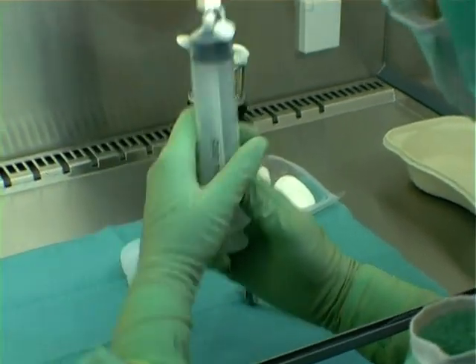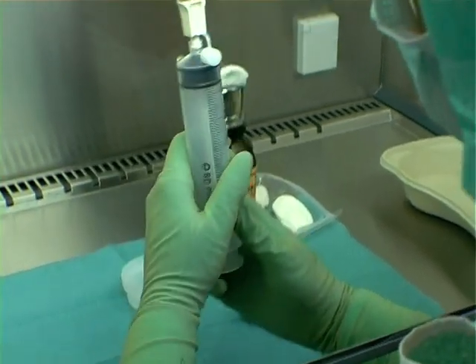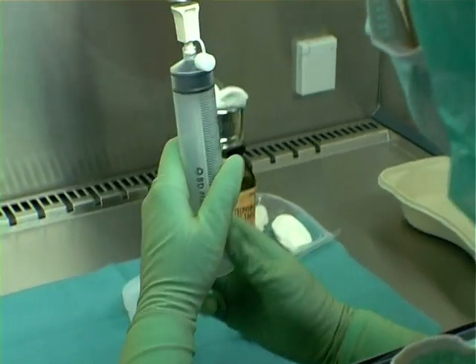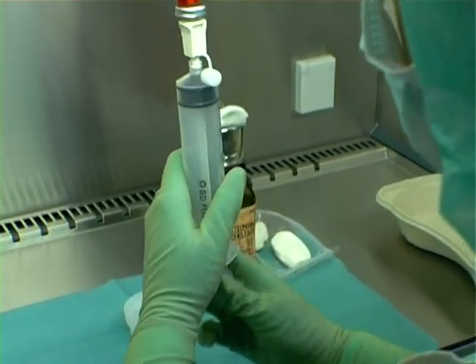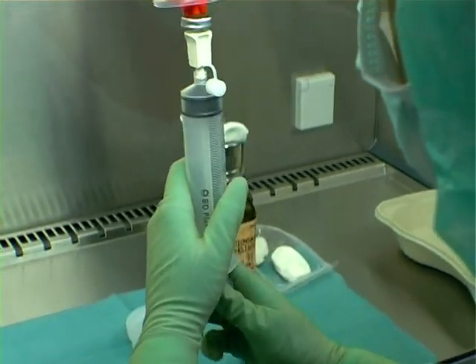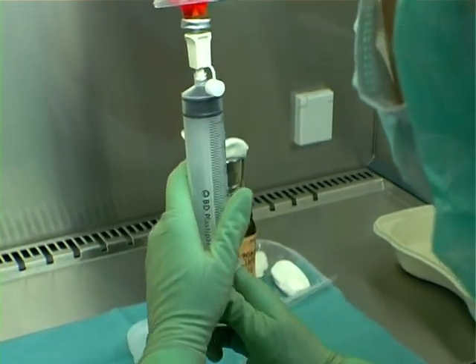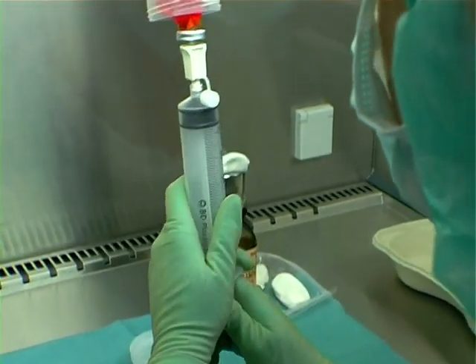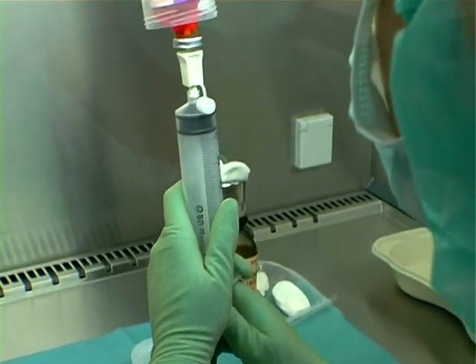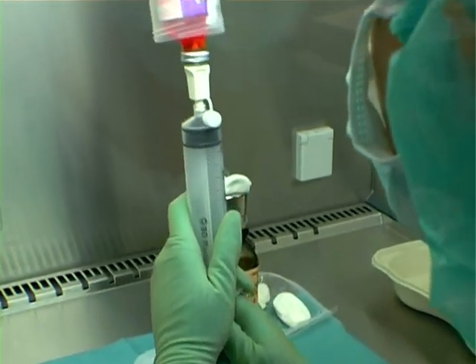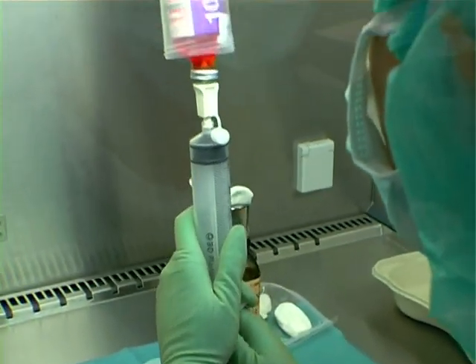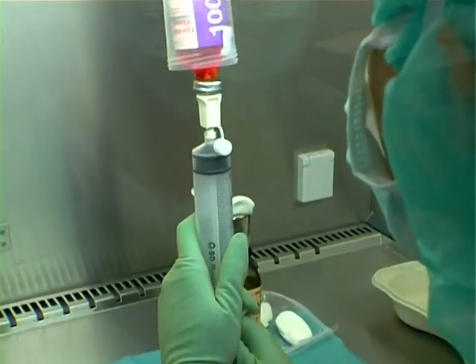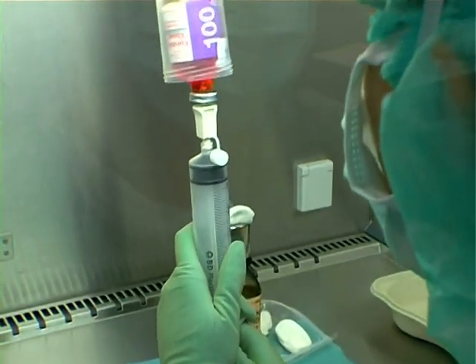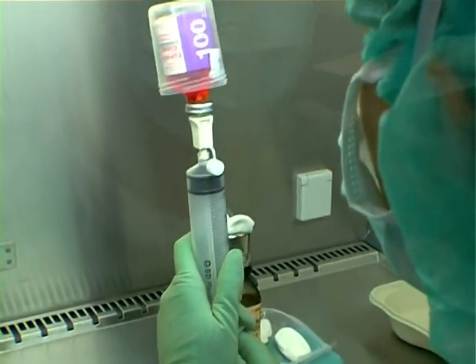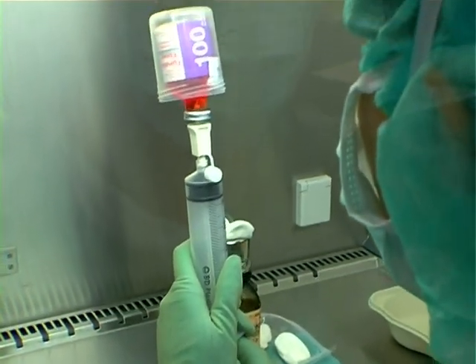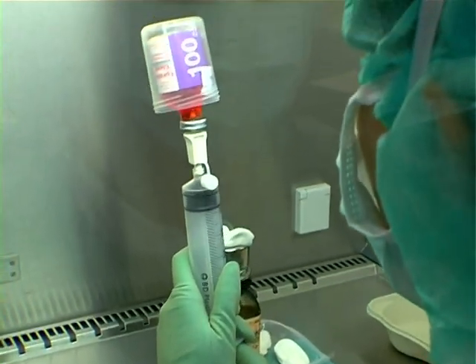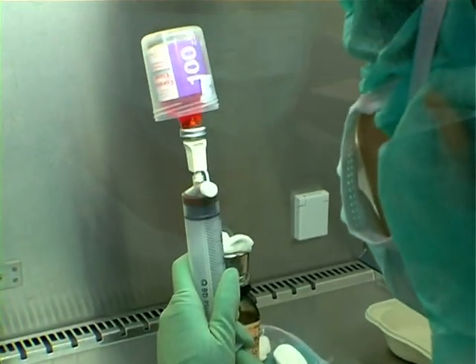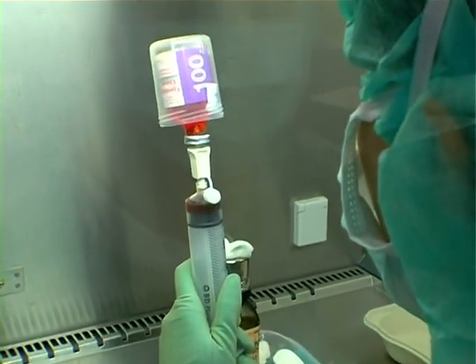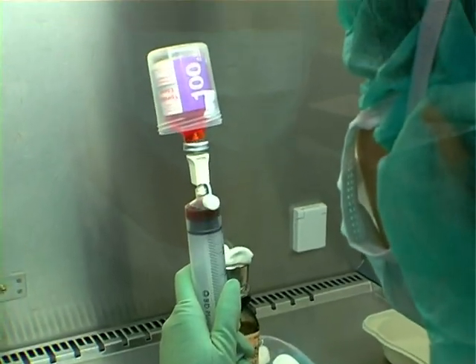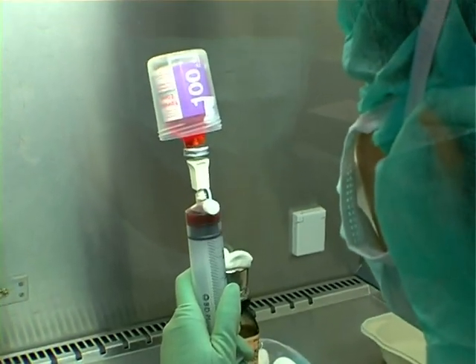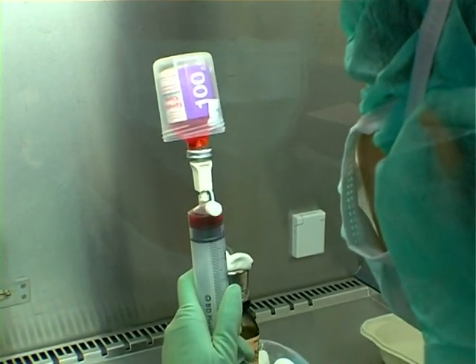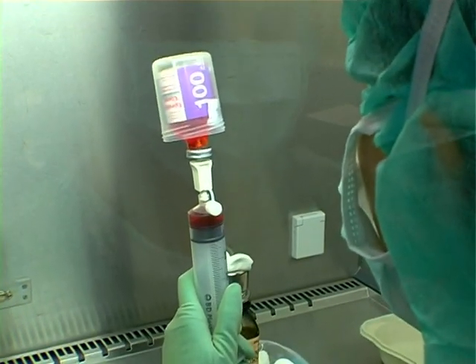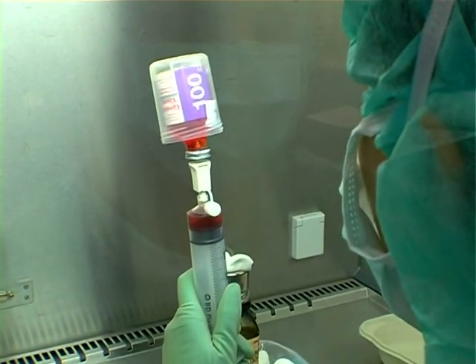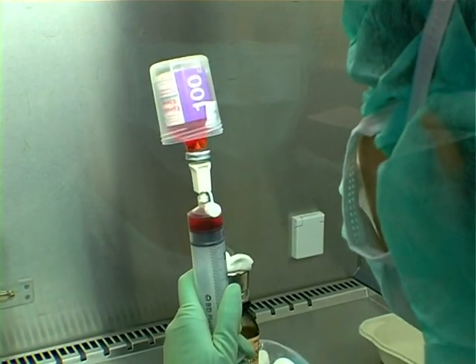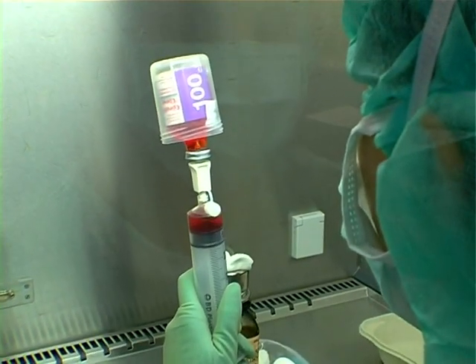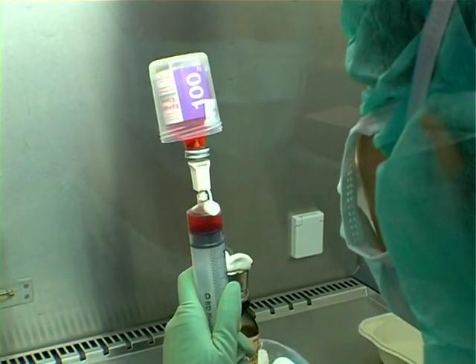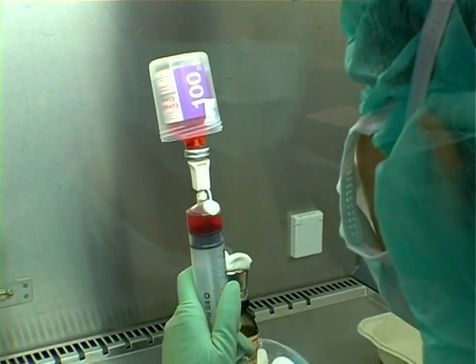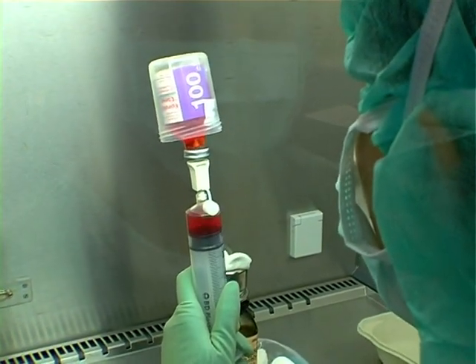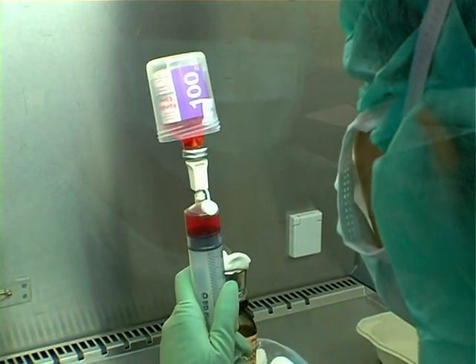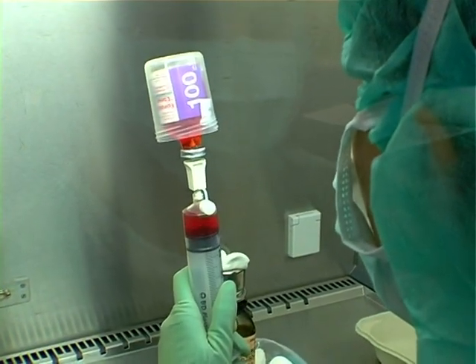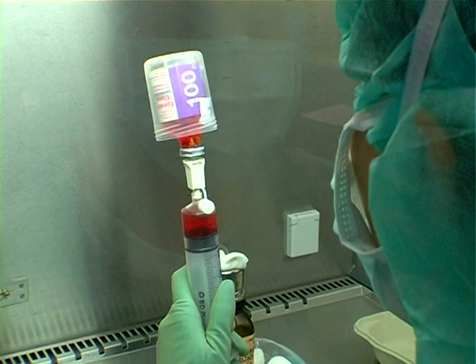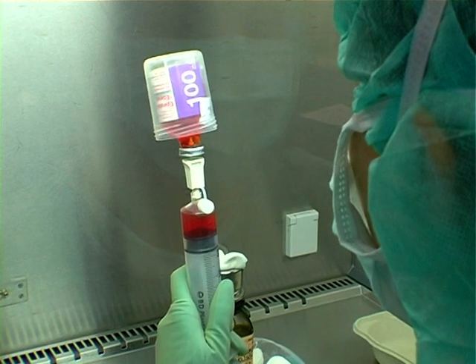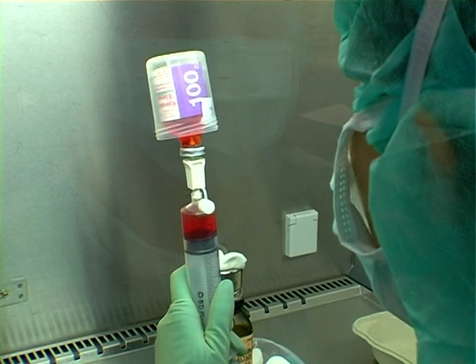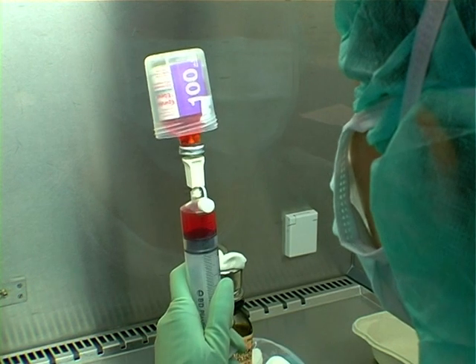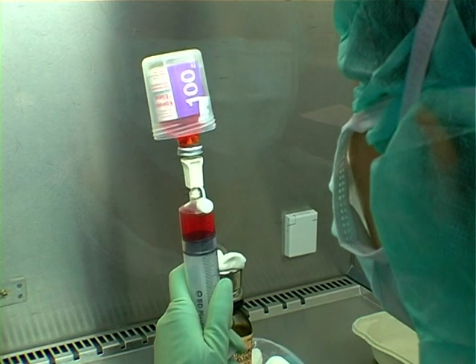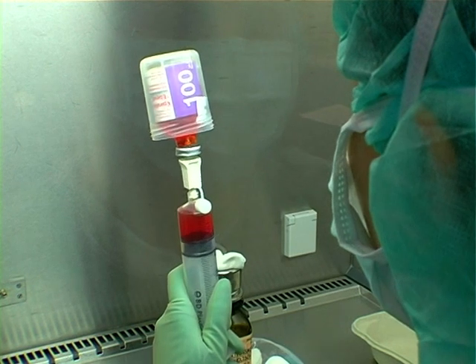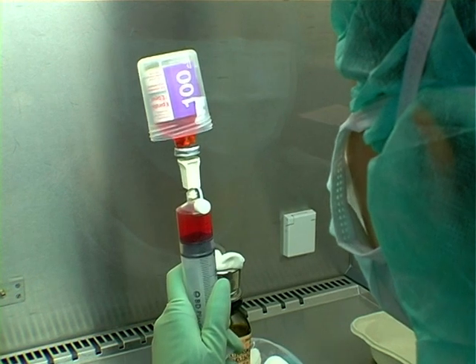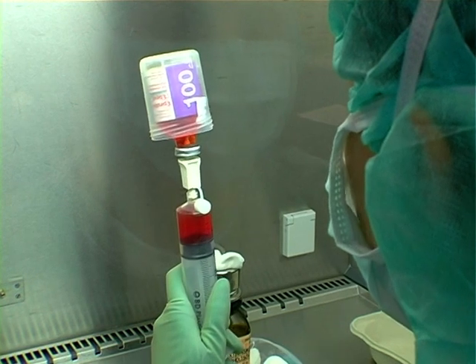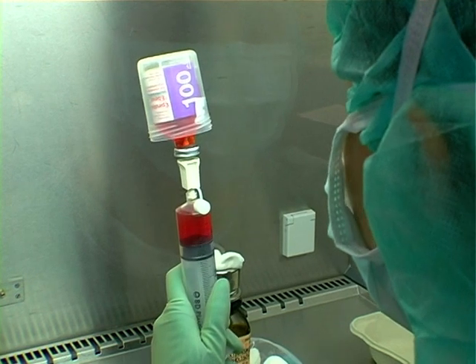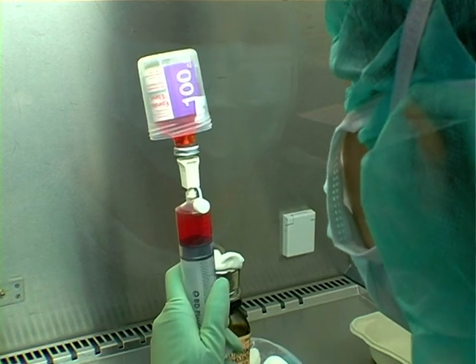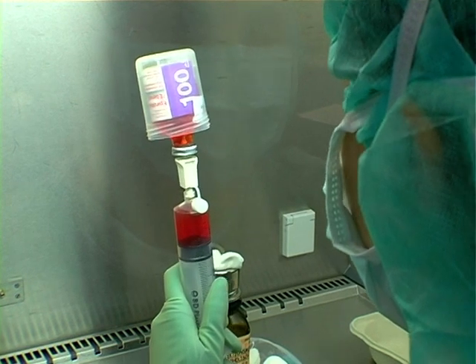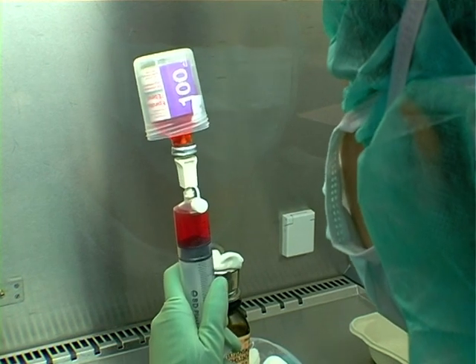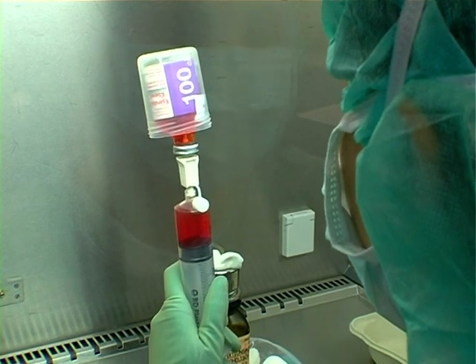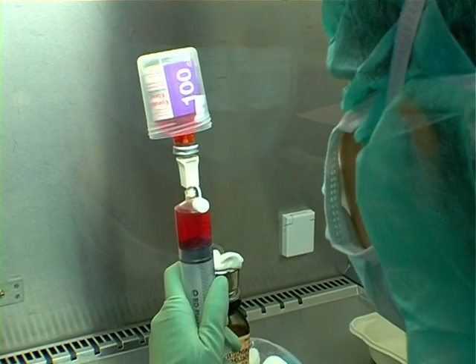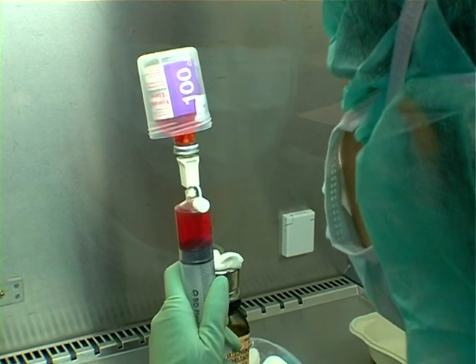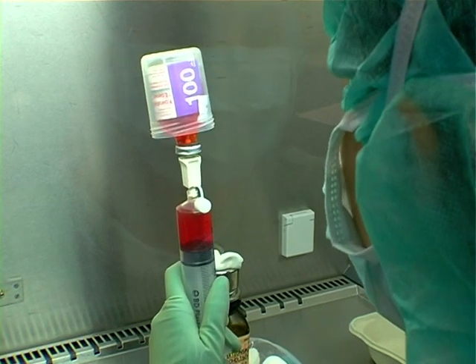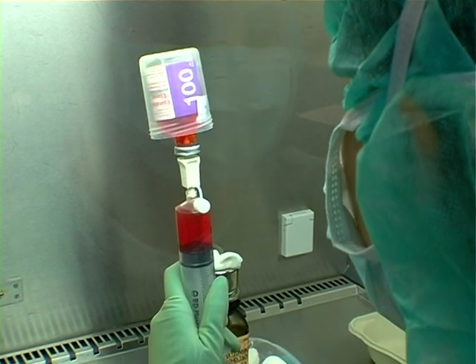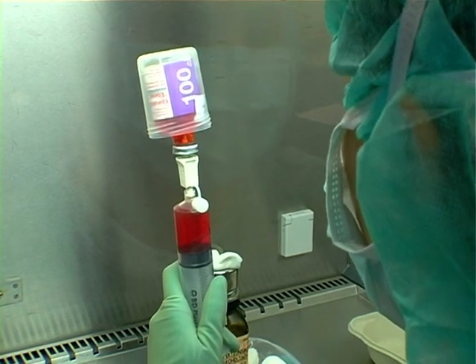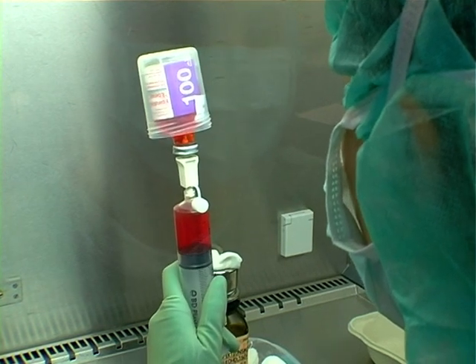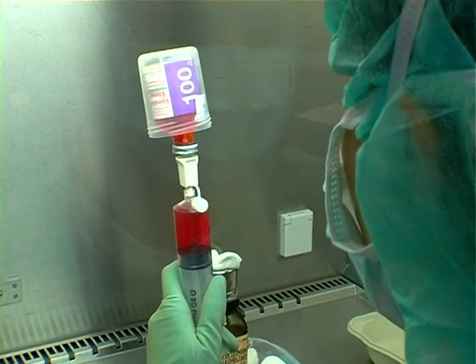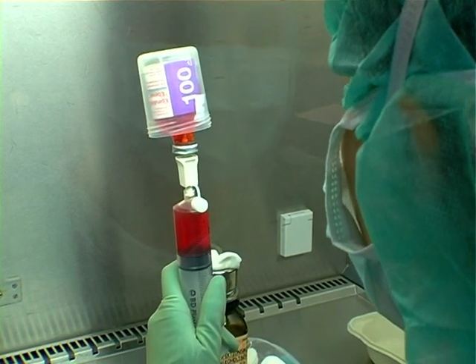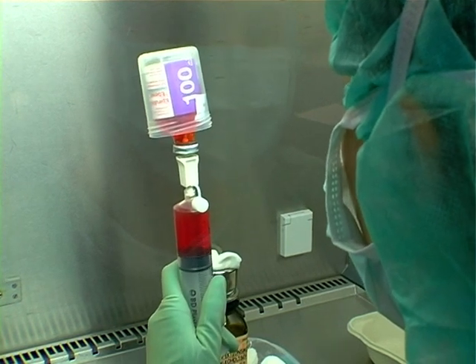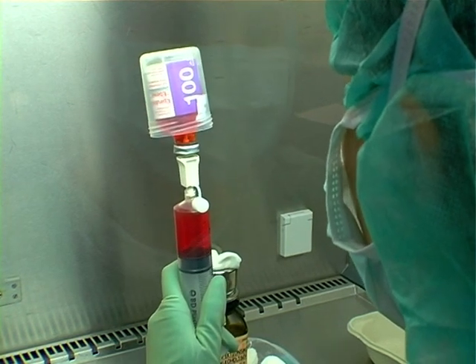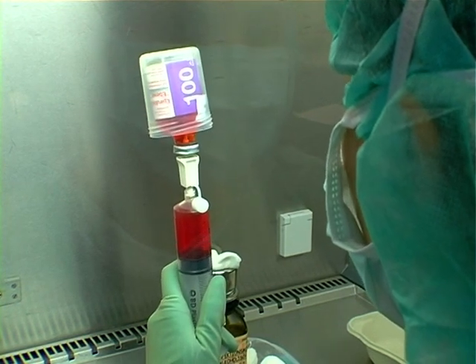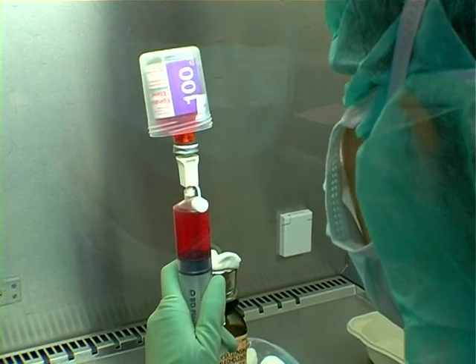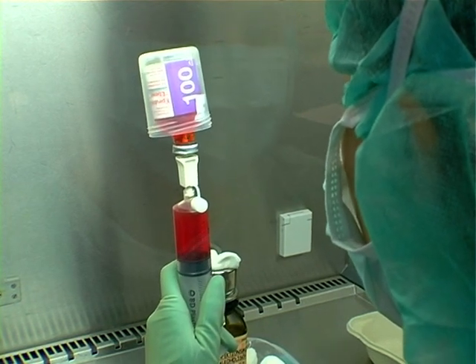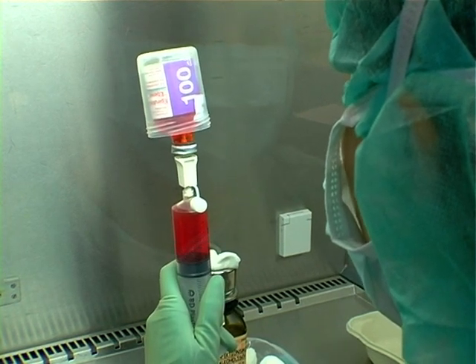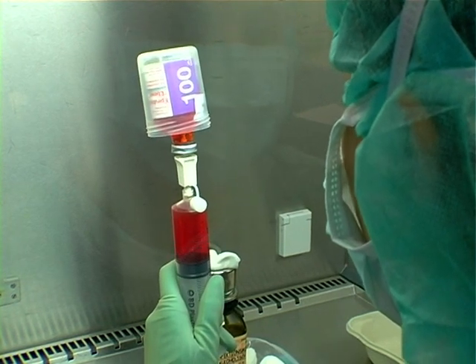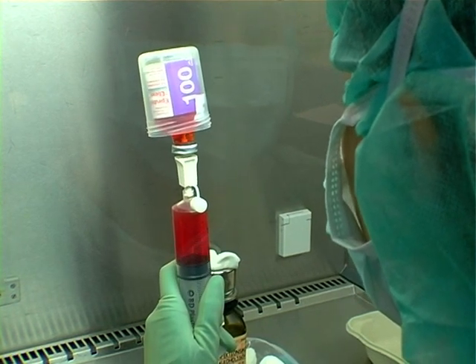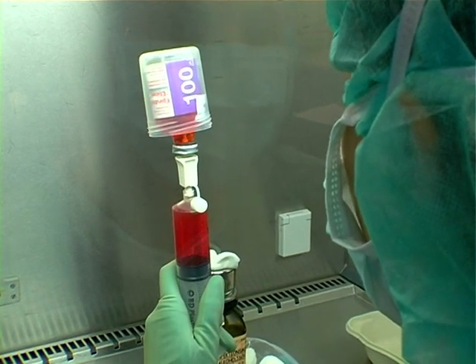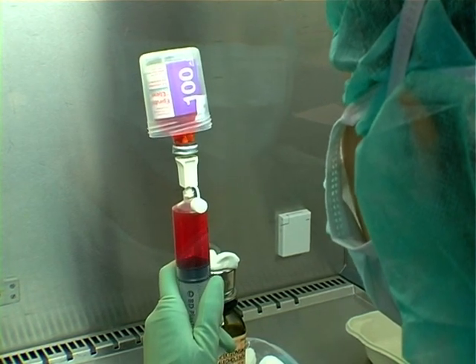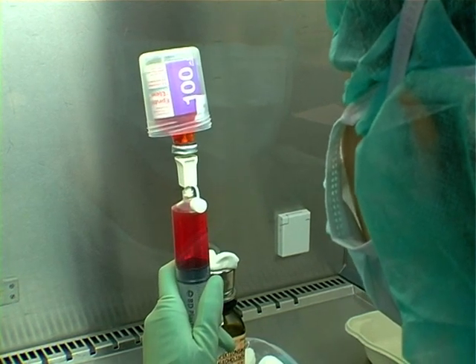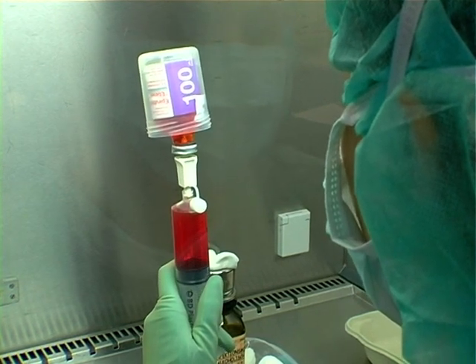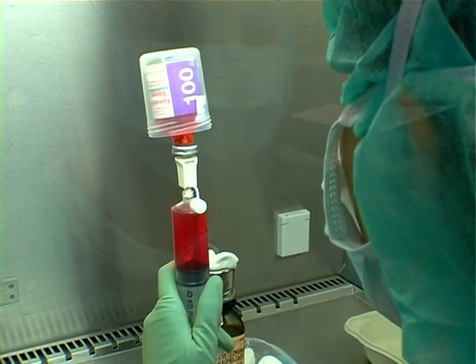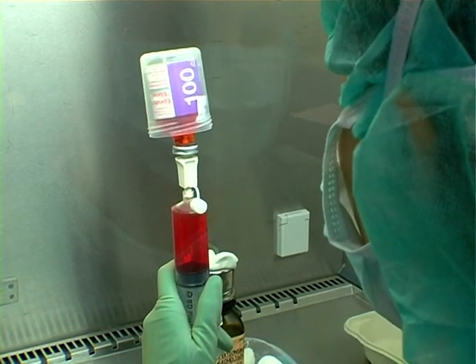For withdrawal of medication from the vial, the Oncosafe can be turned upside down, since the vial is firmly fixed to the bottom.